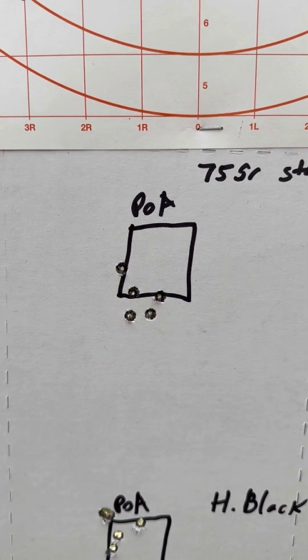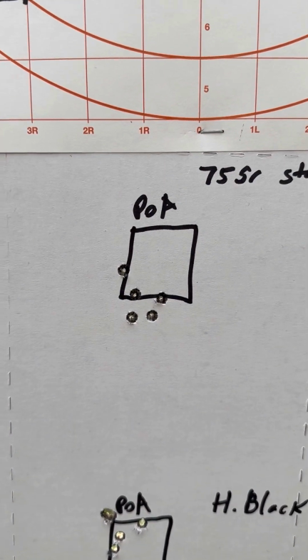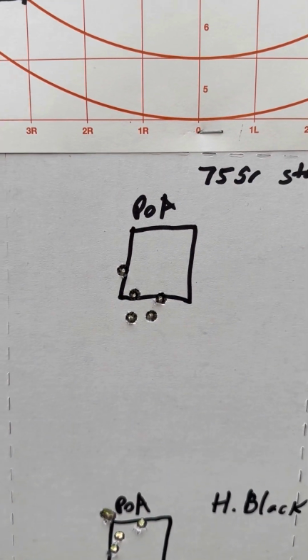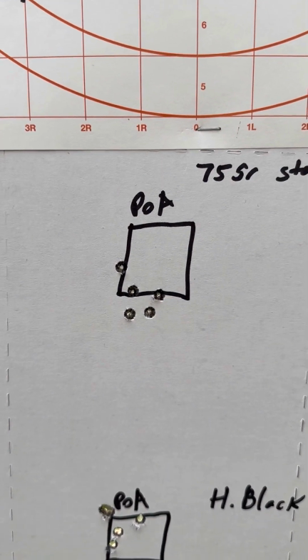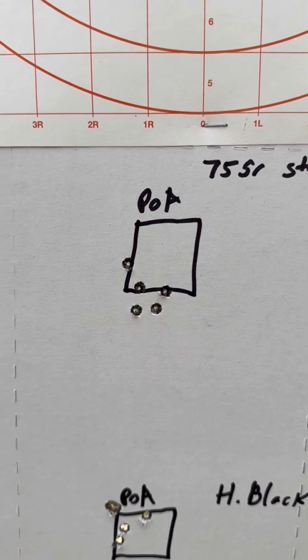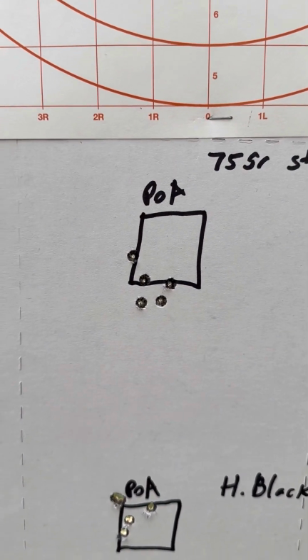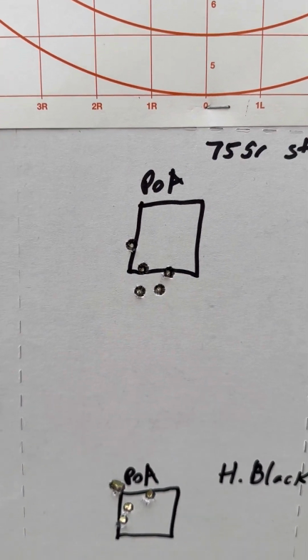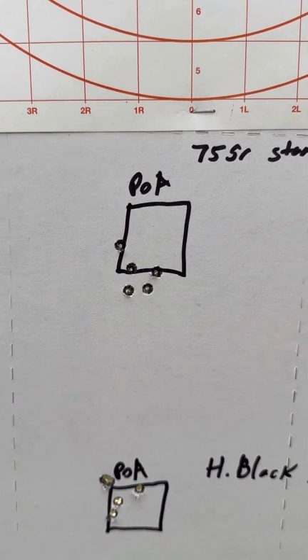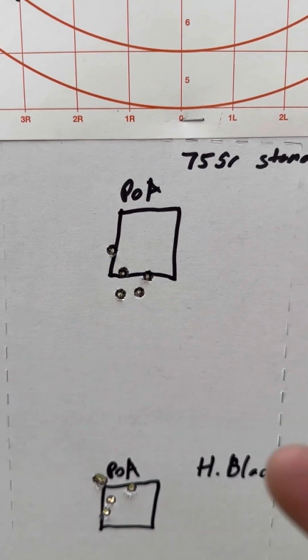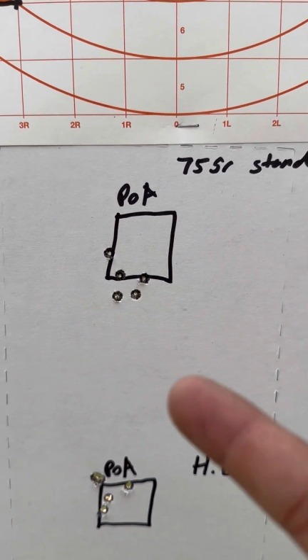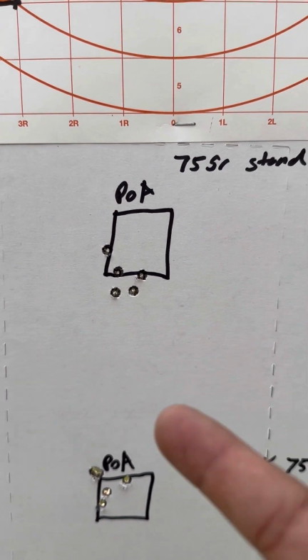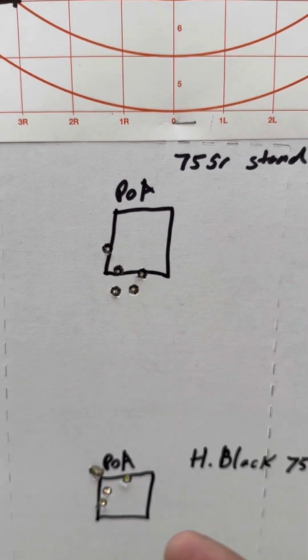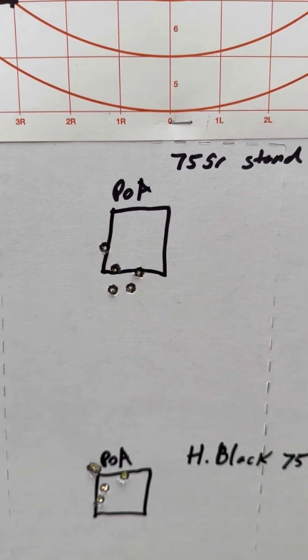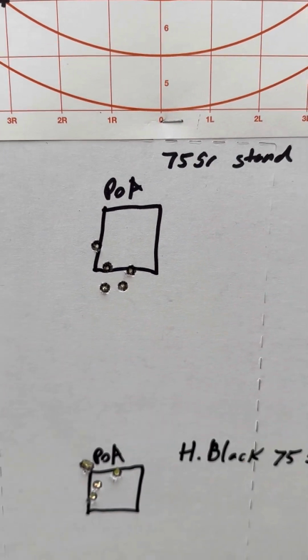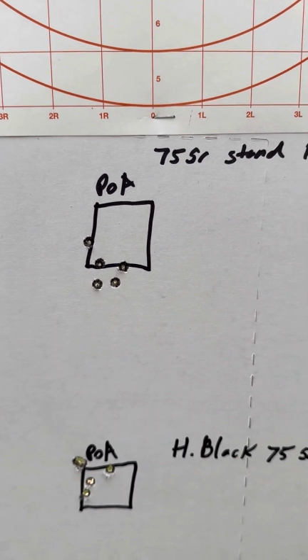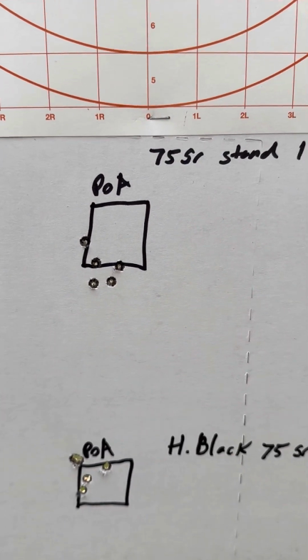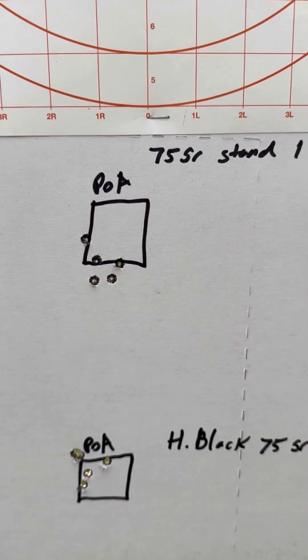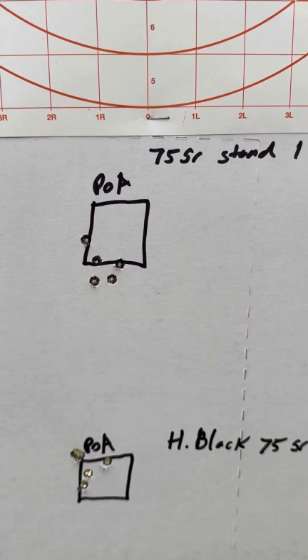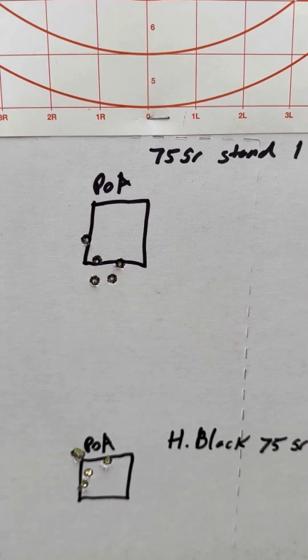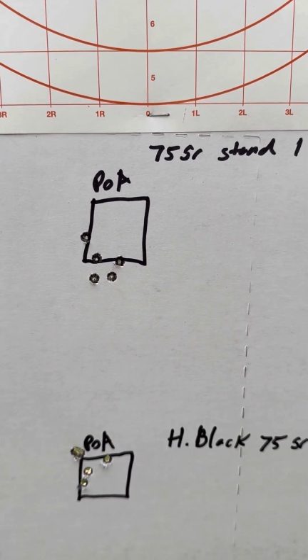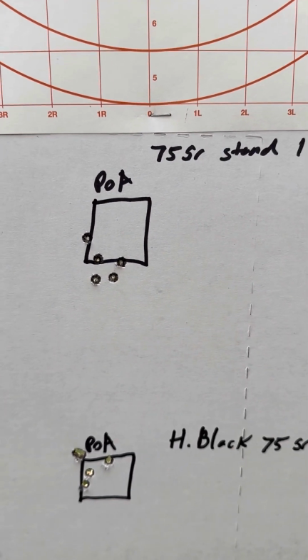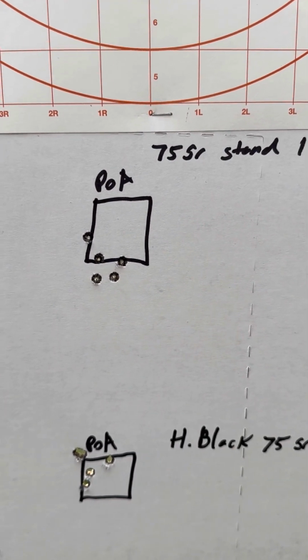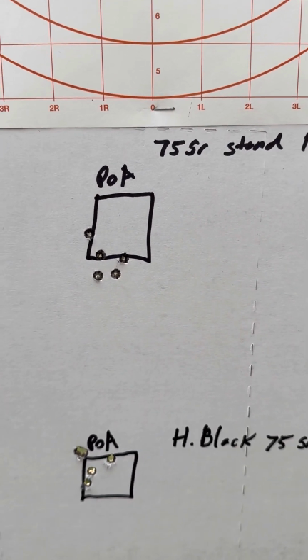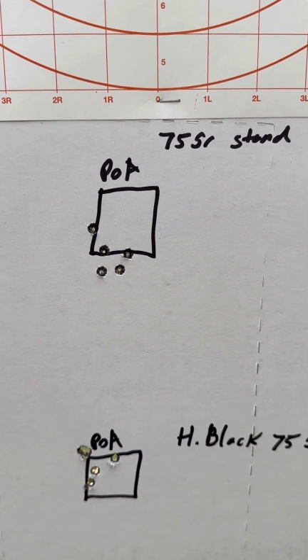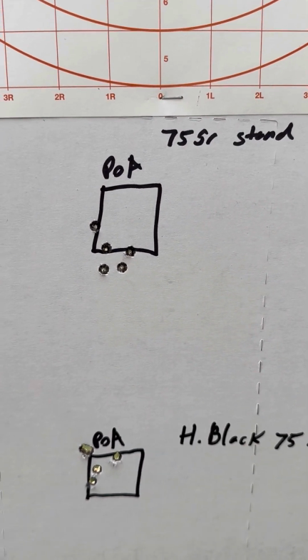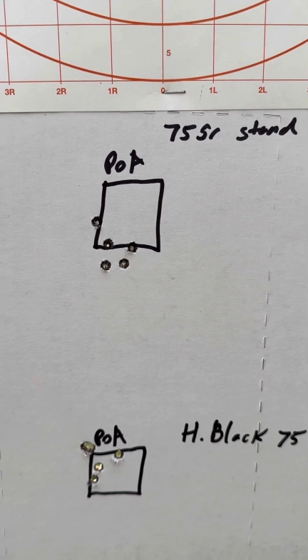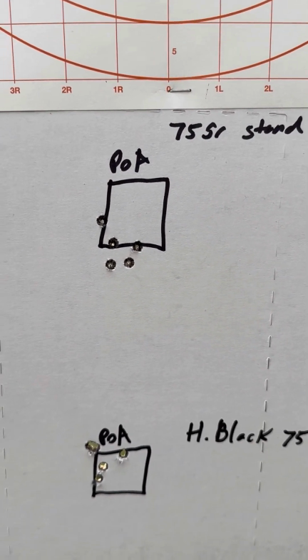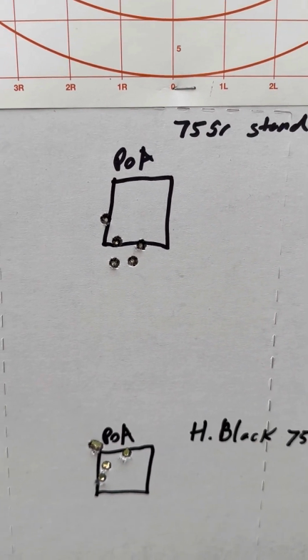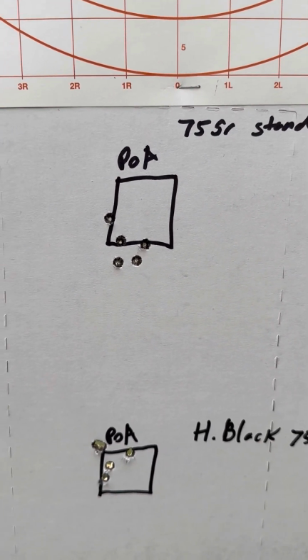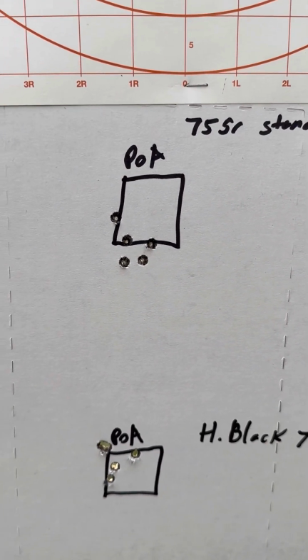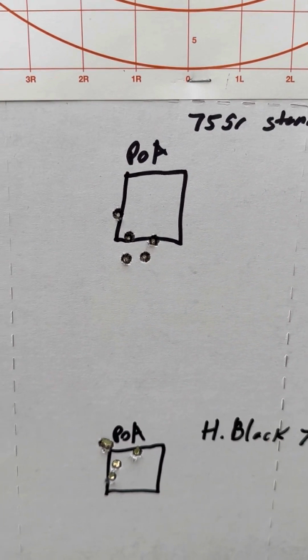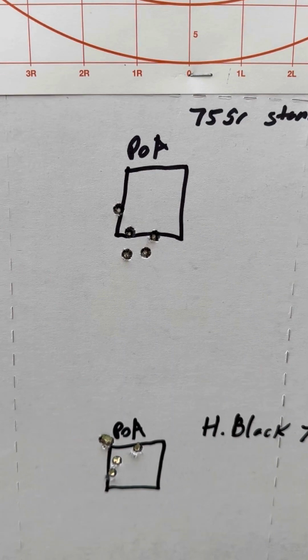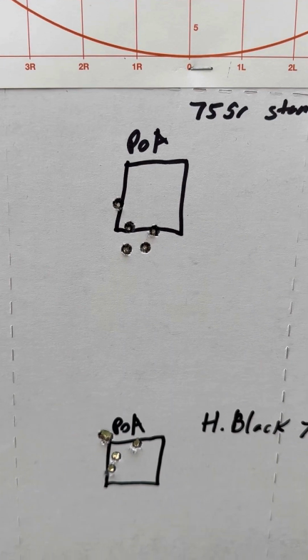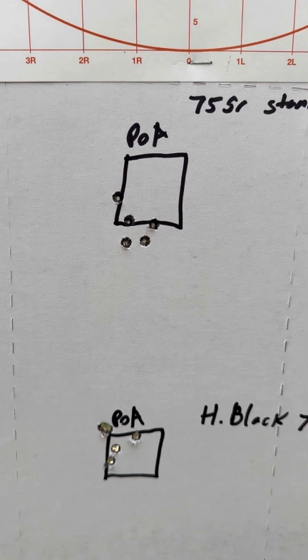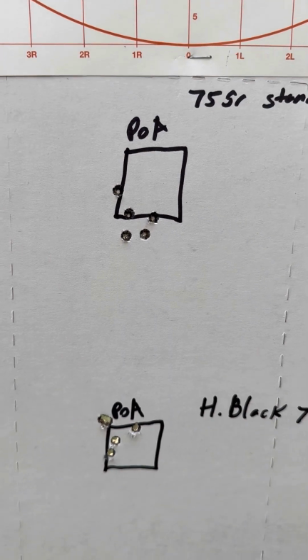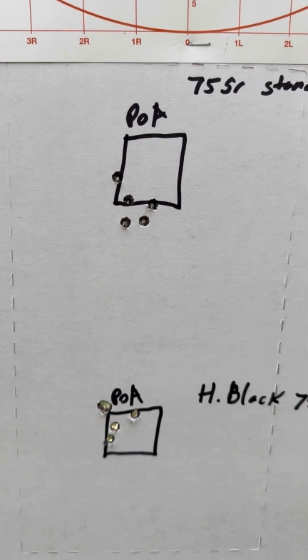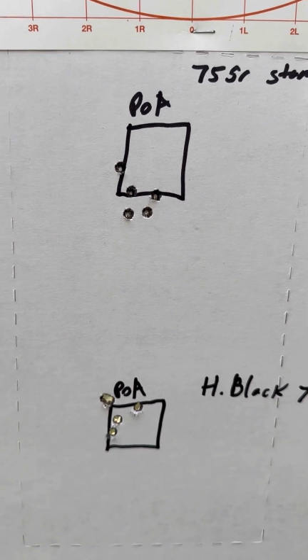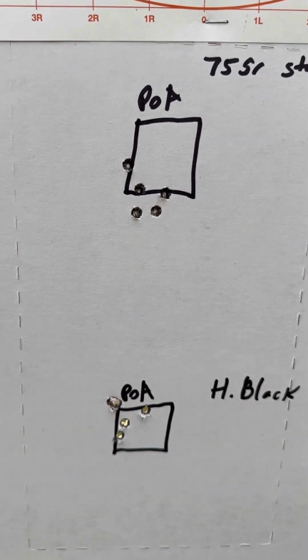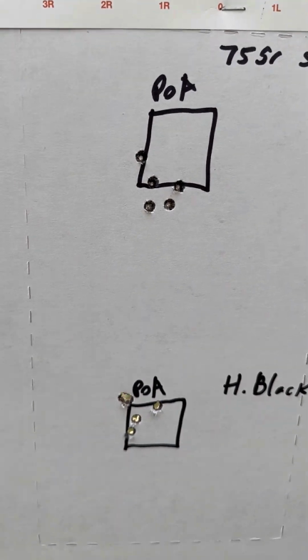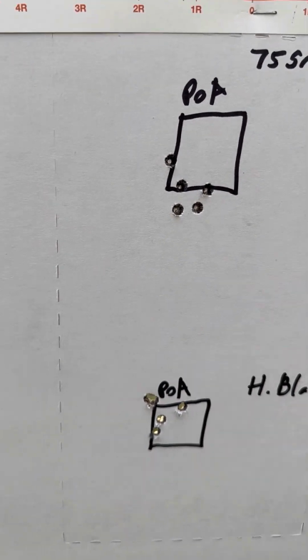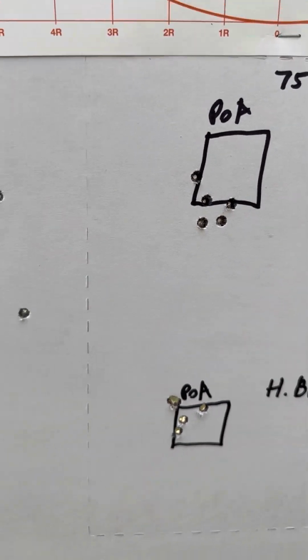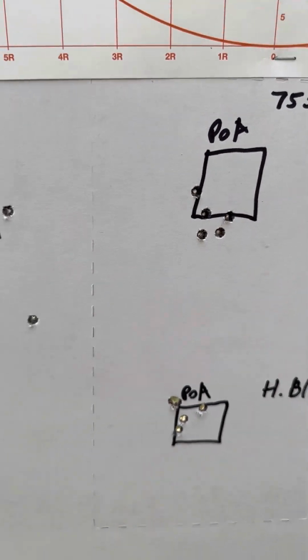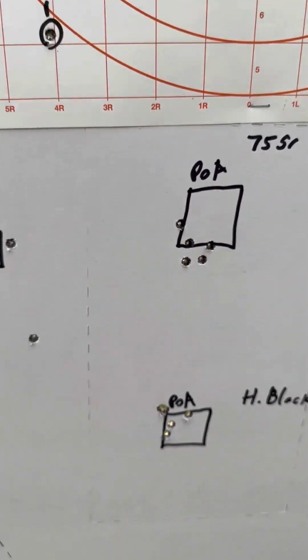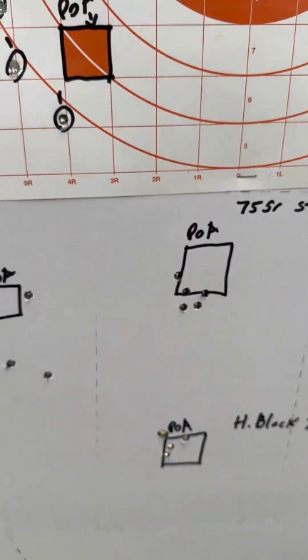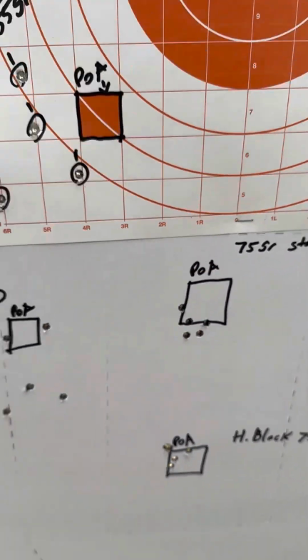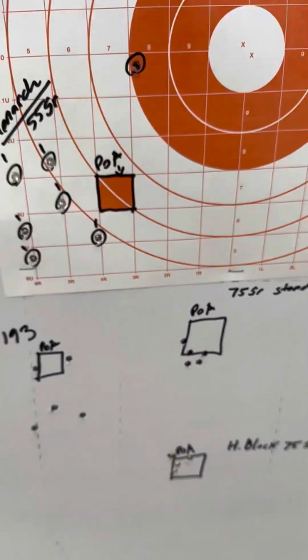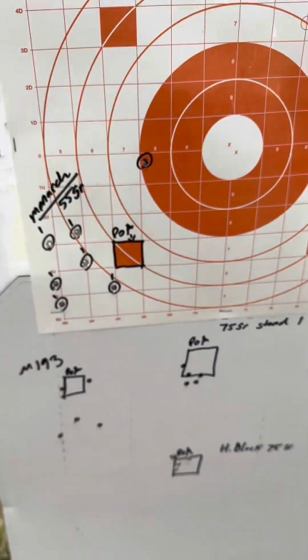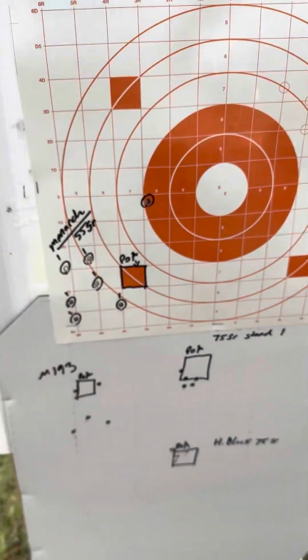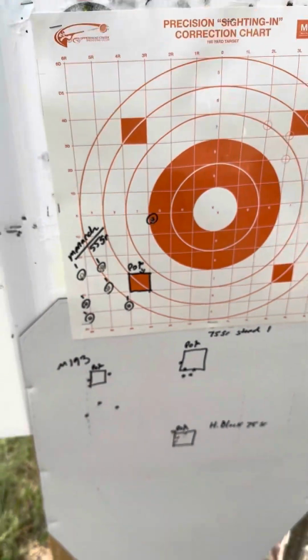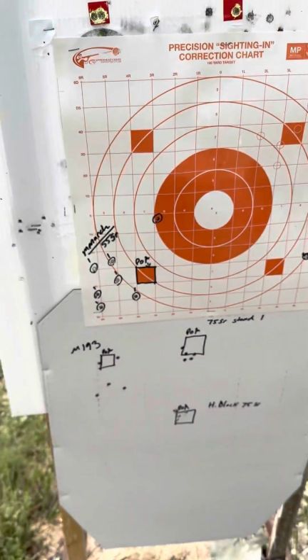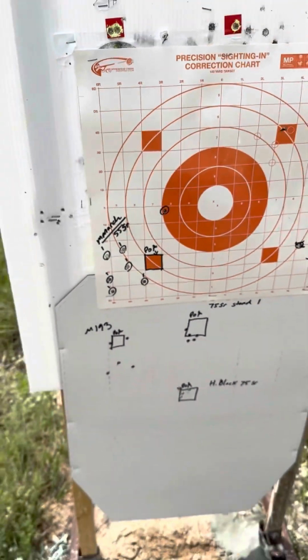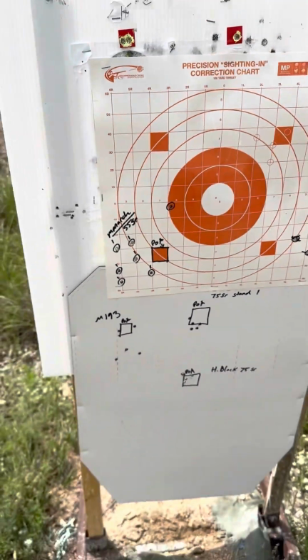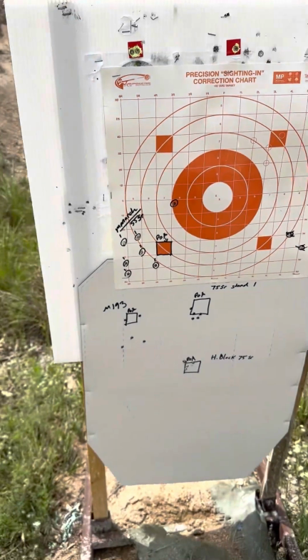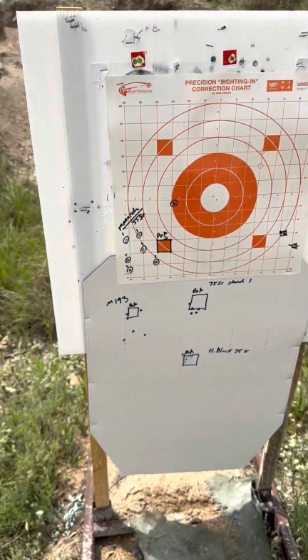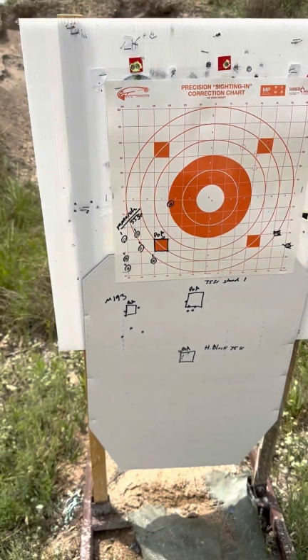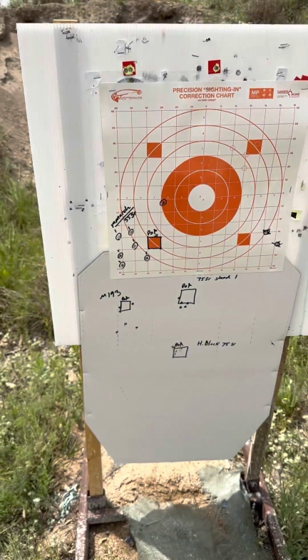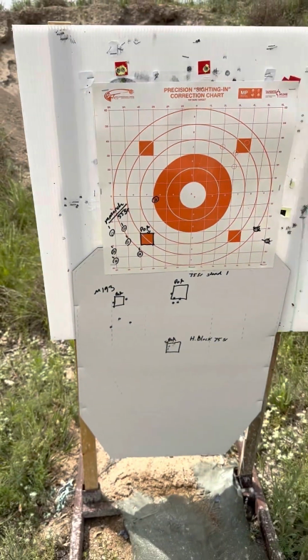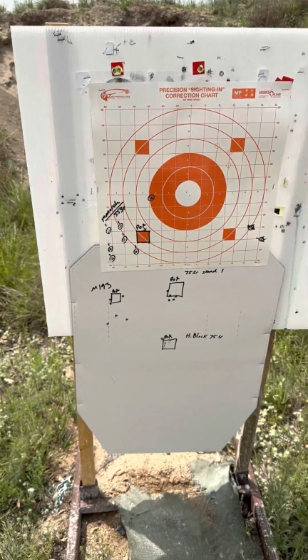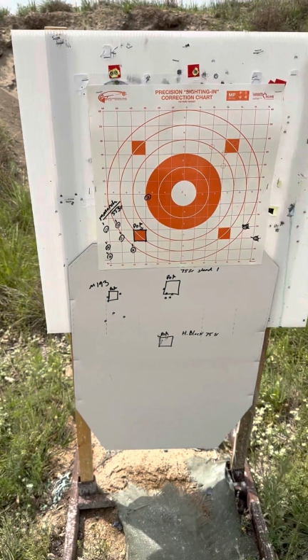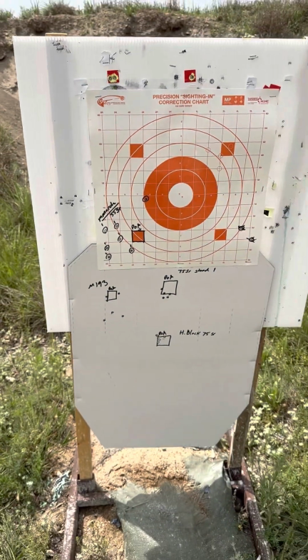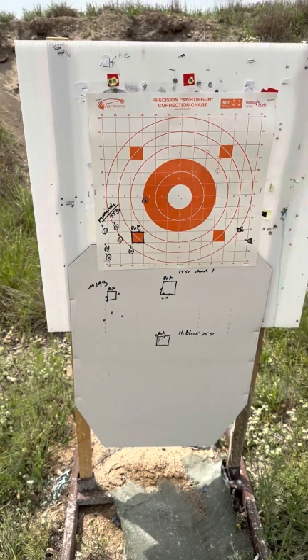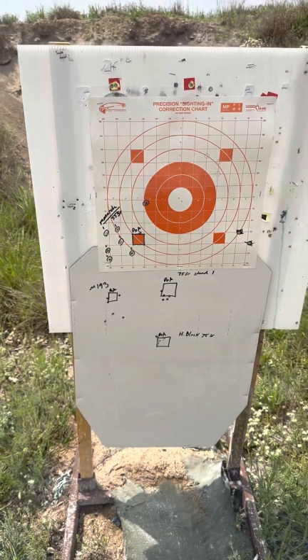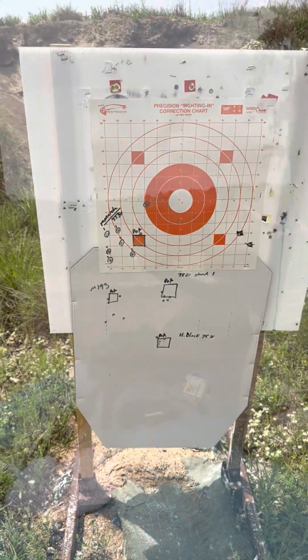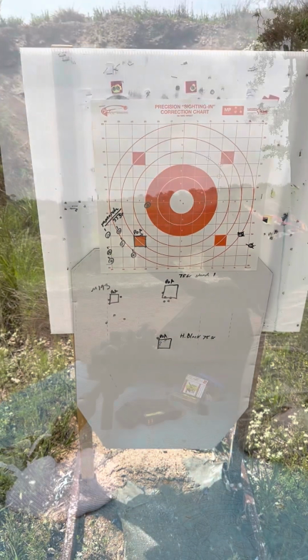And then this is a Hornady bullet from Stand 1 Armory, some Ringman ammo — really good as well. Overall, I'm pleased.